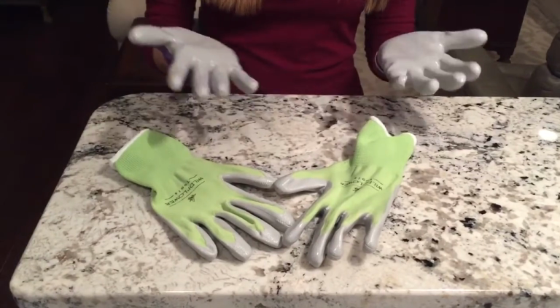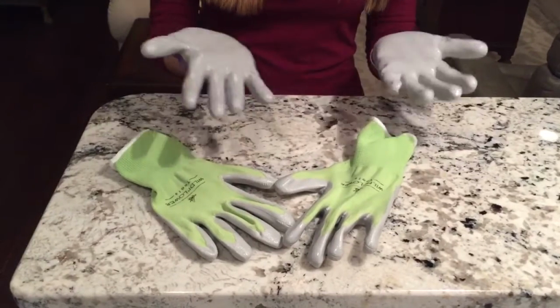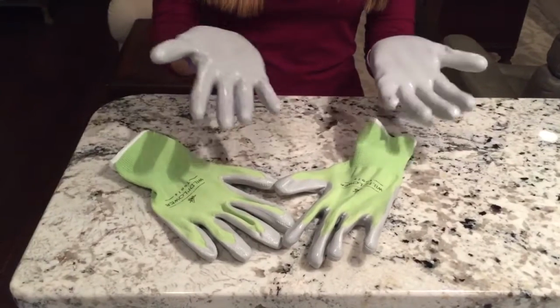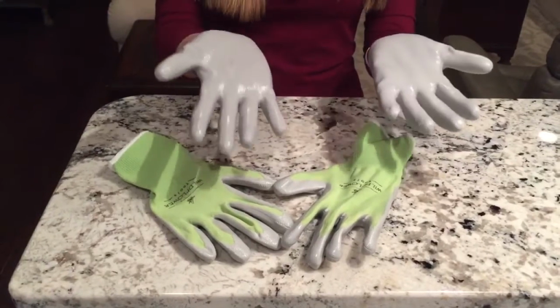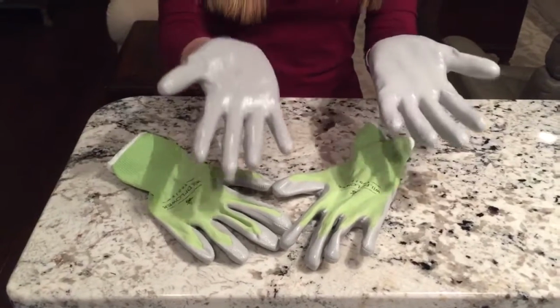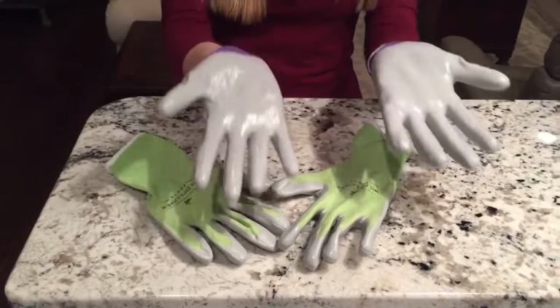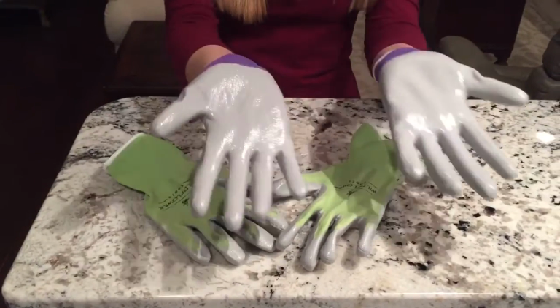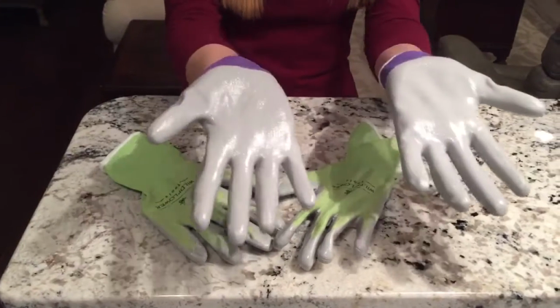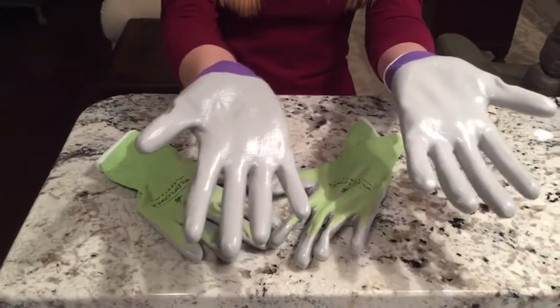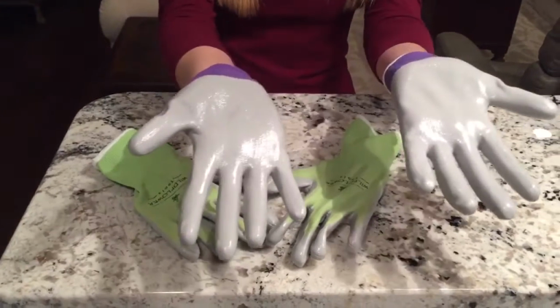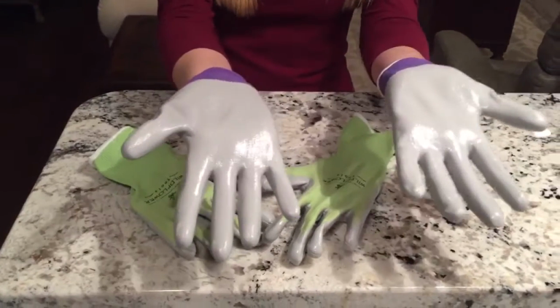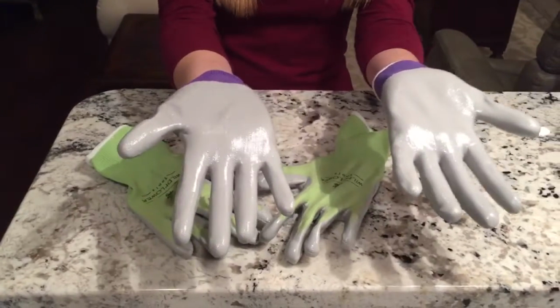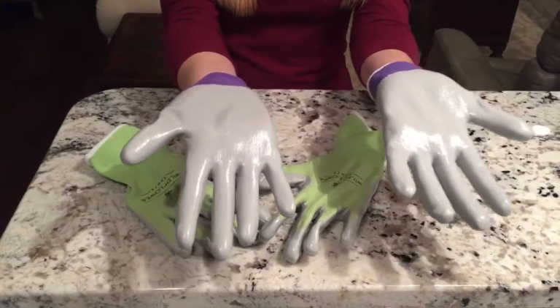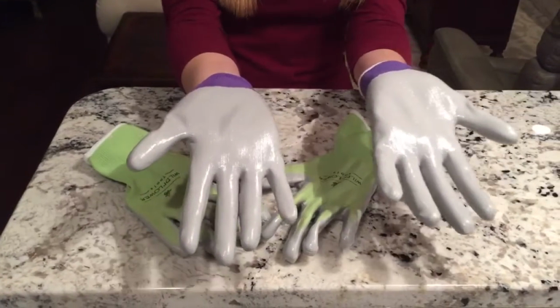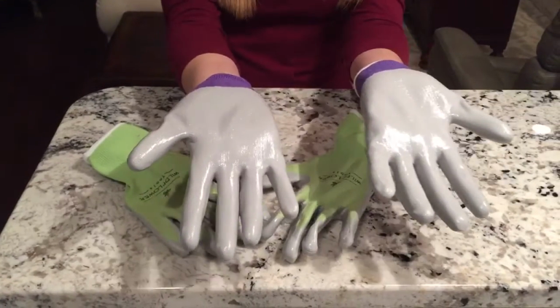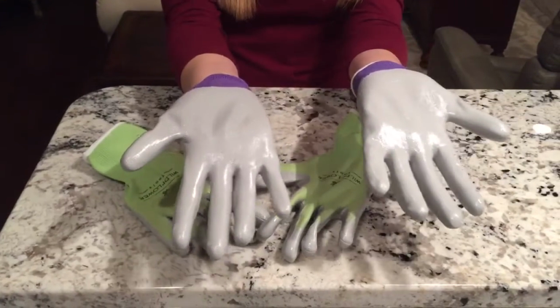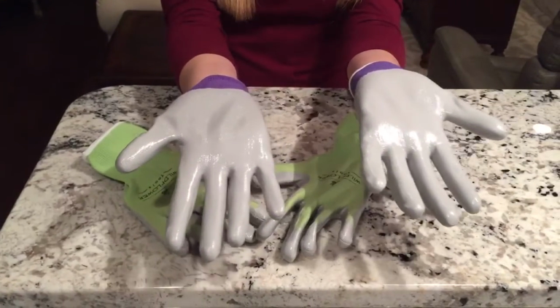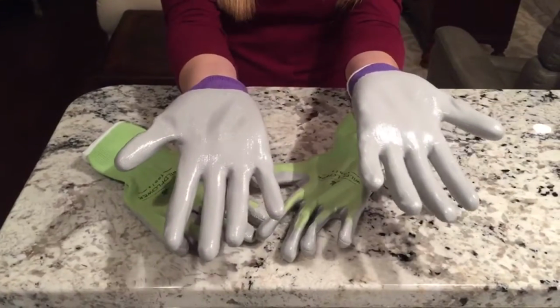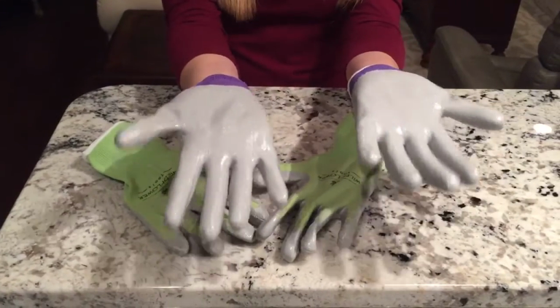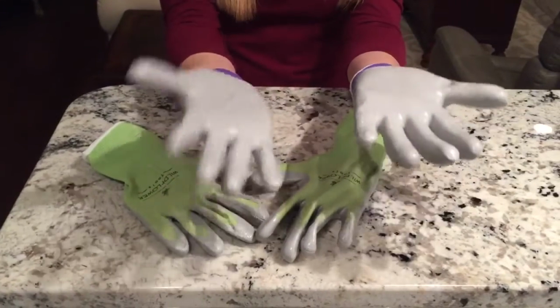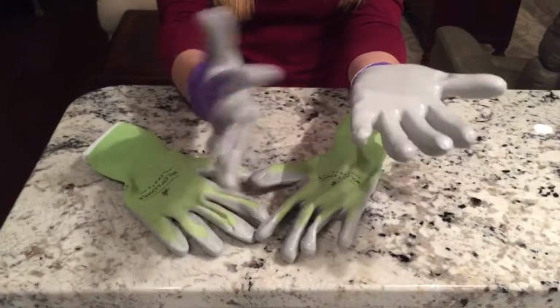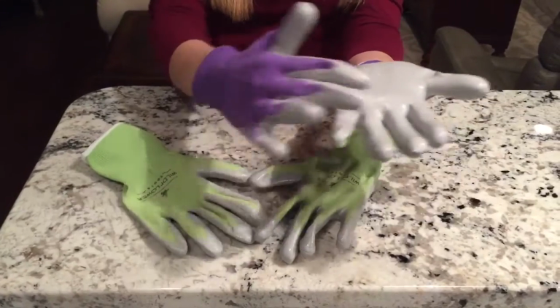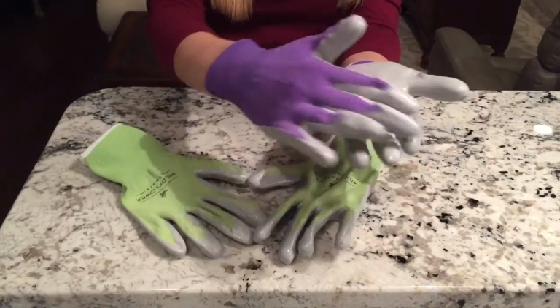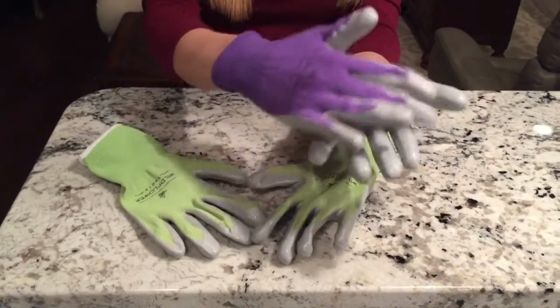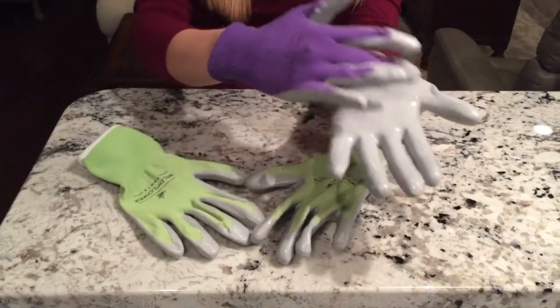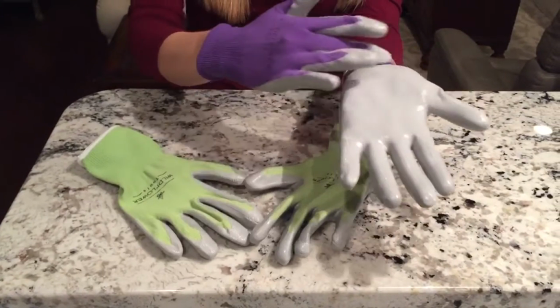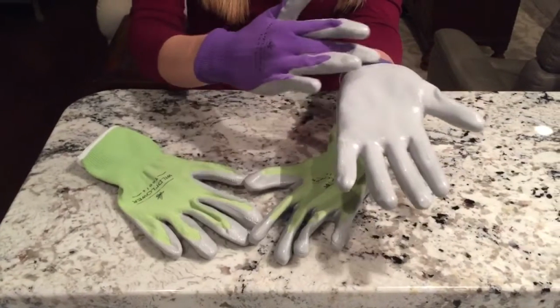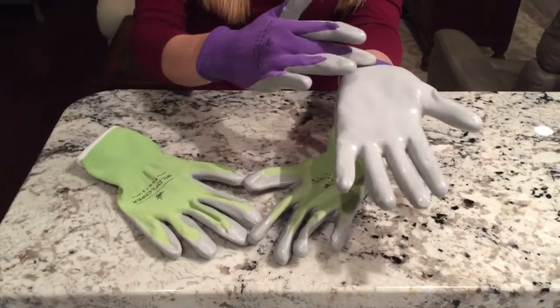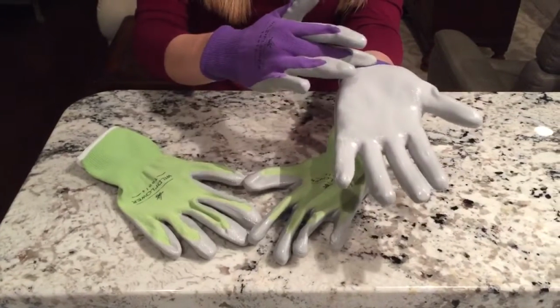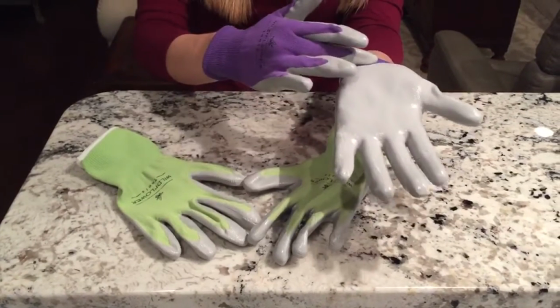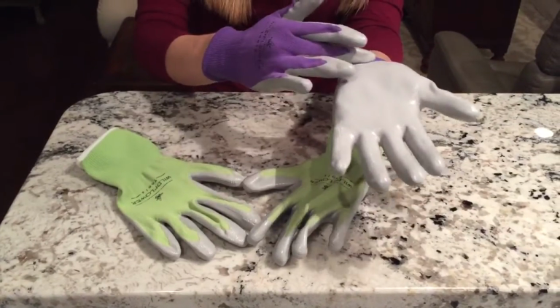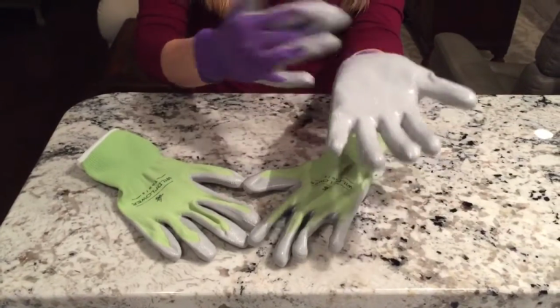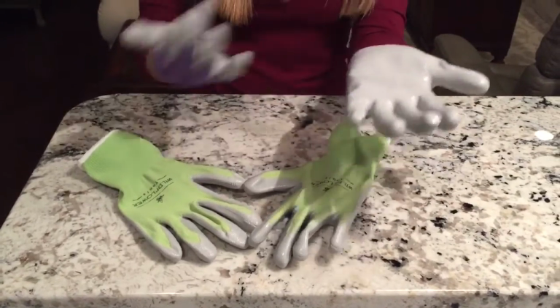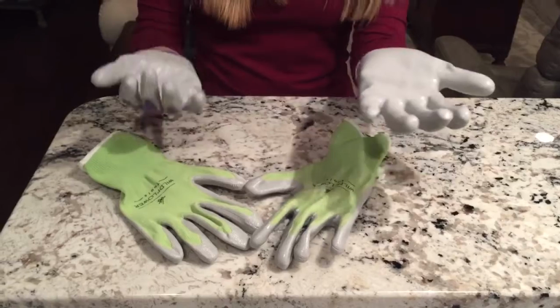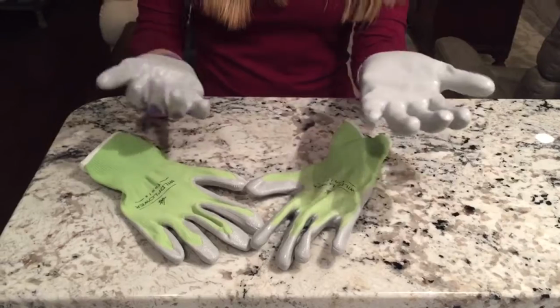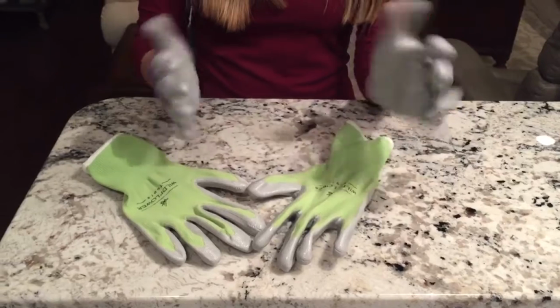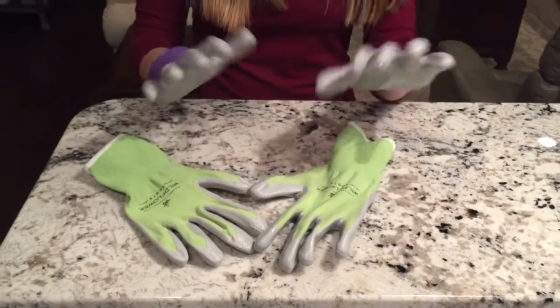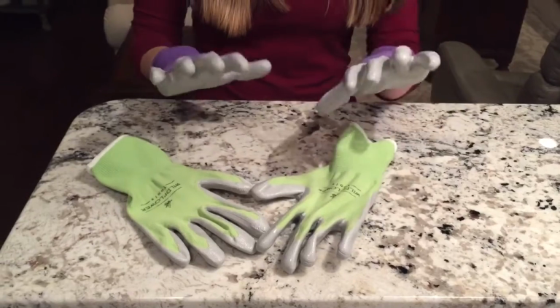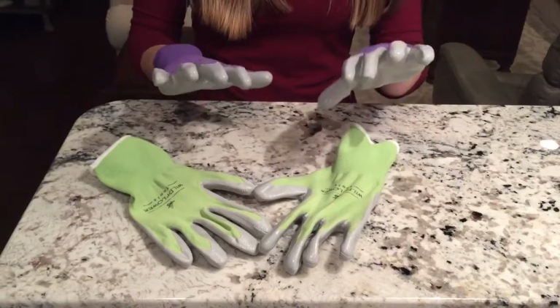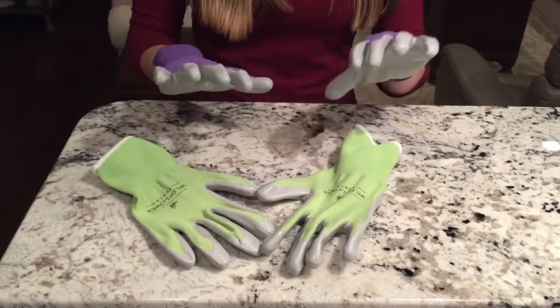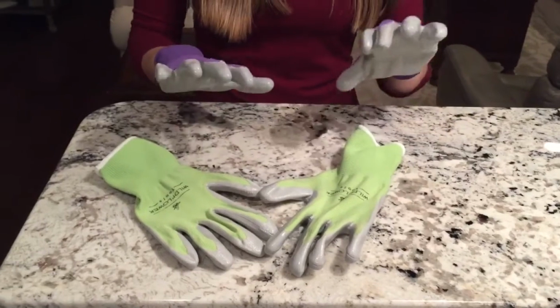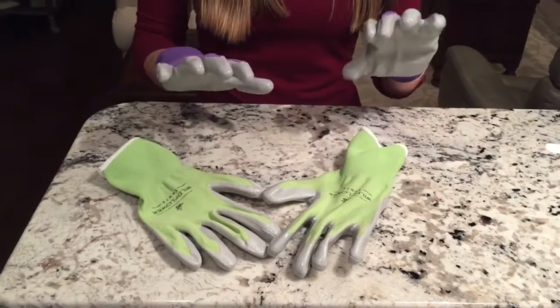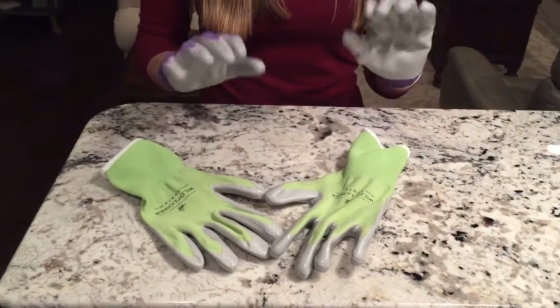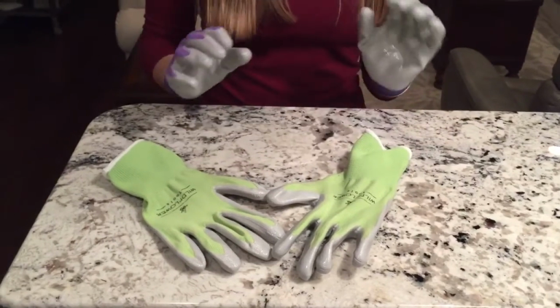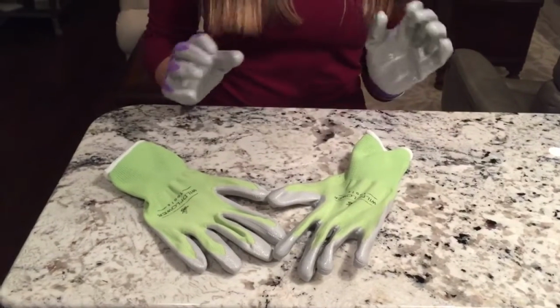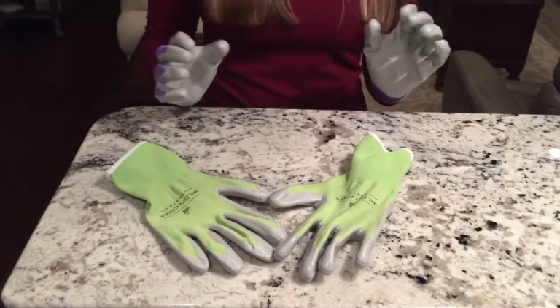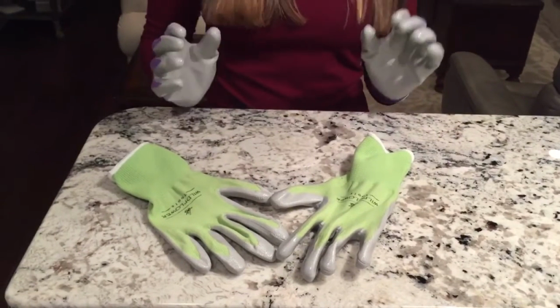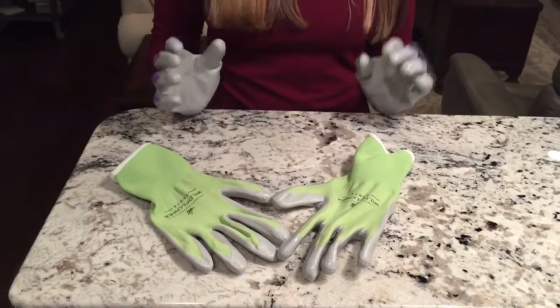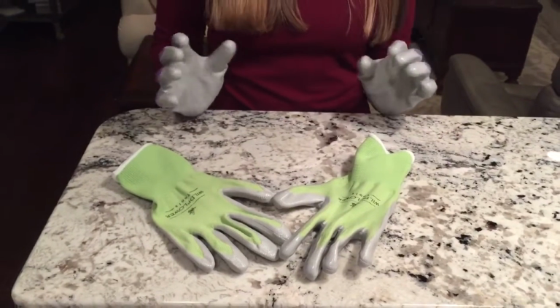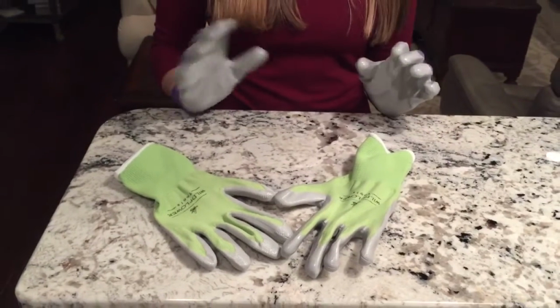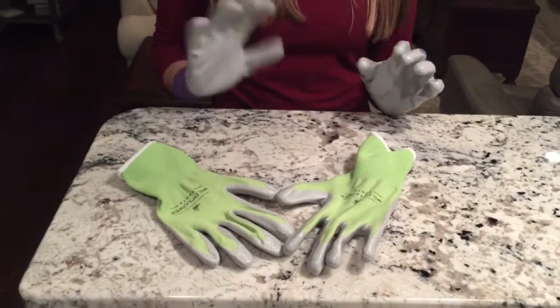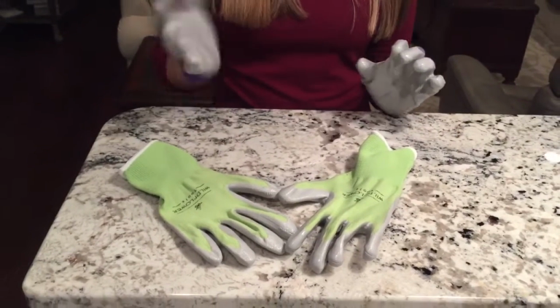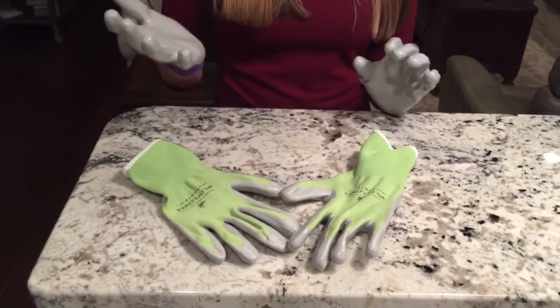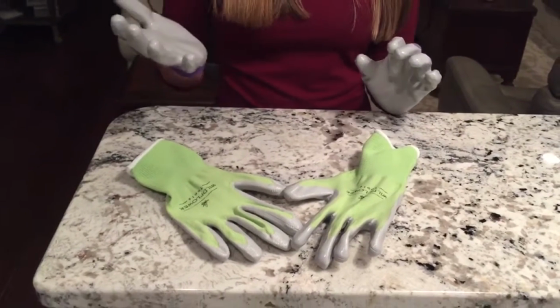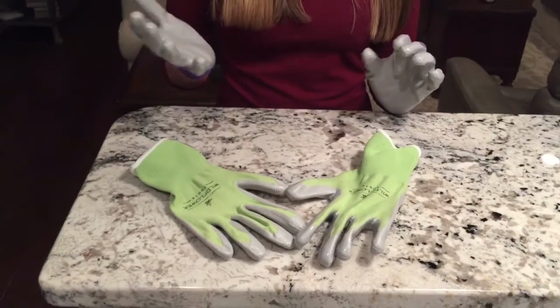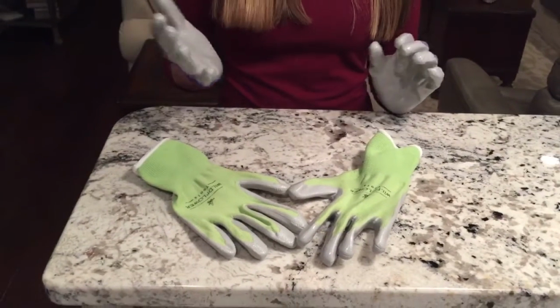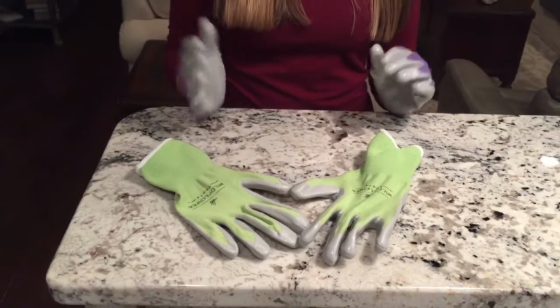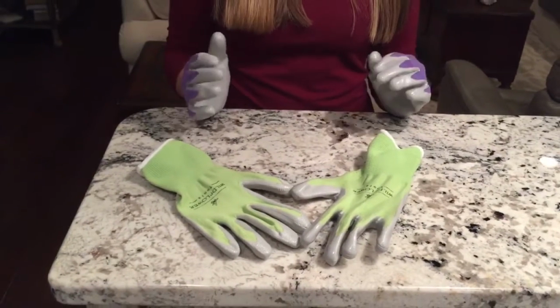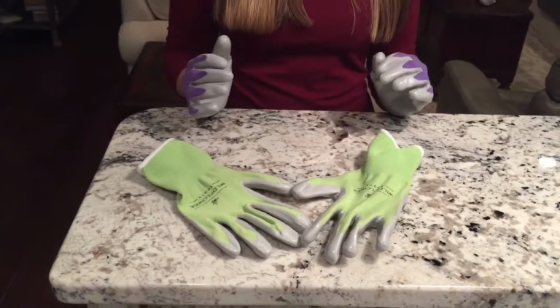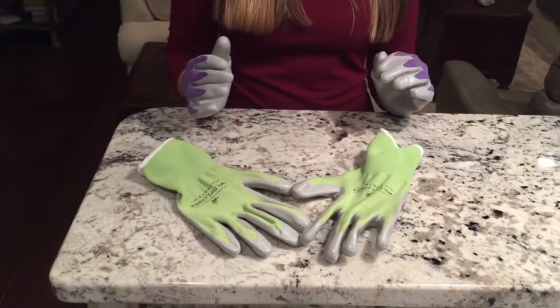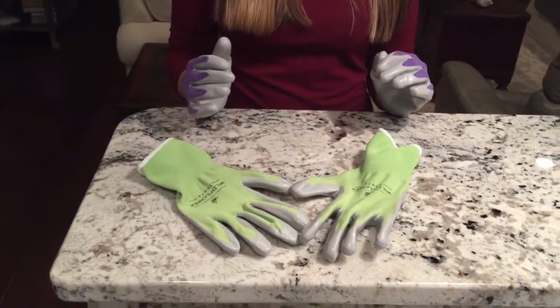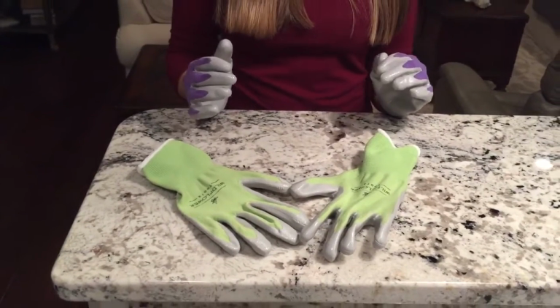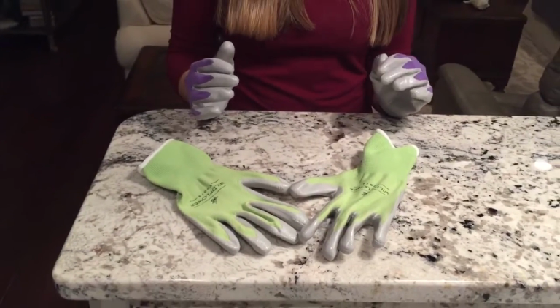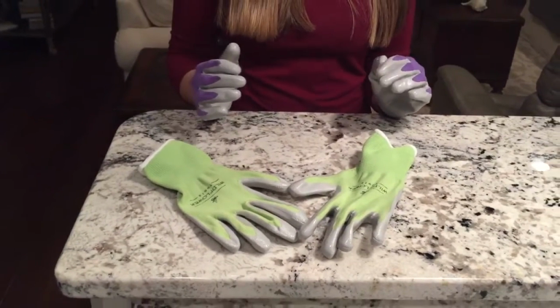As you can see, the back of the gloves is covered all the way up to your palm, so it's really good for keeping your hands protected.